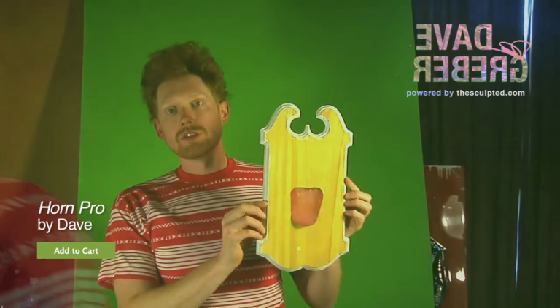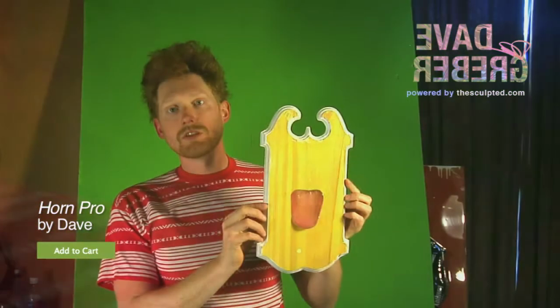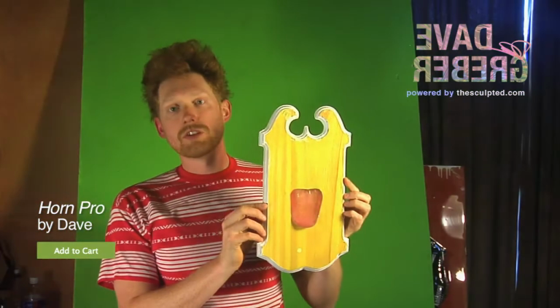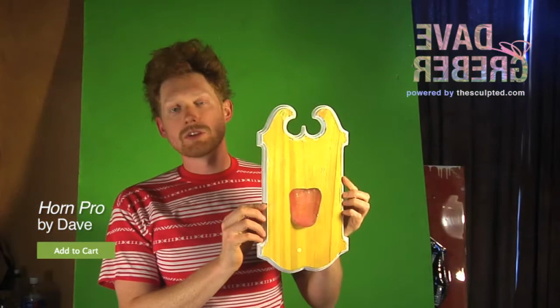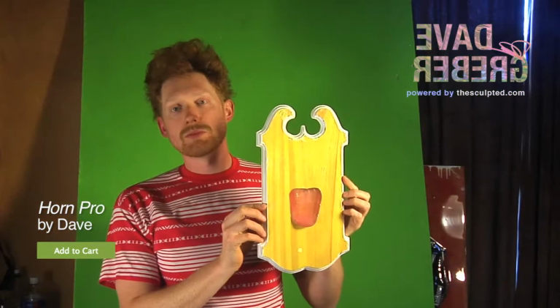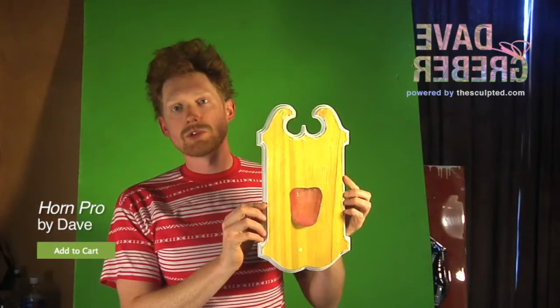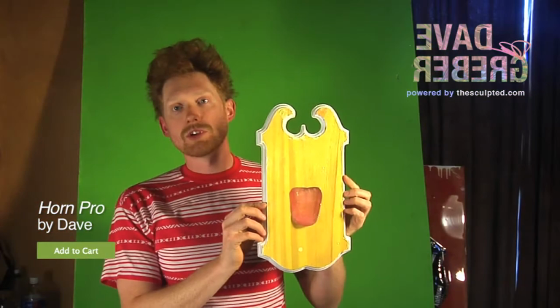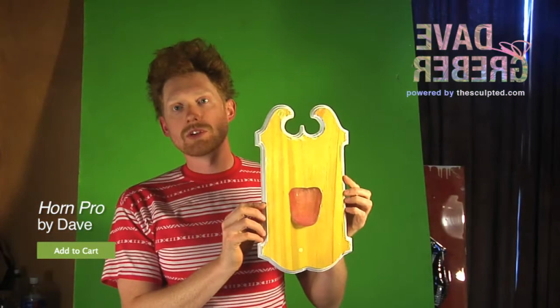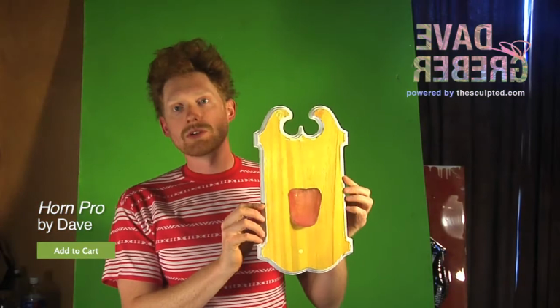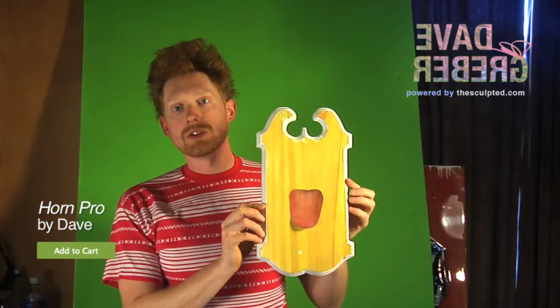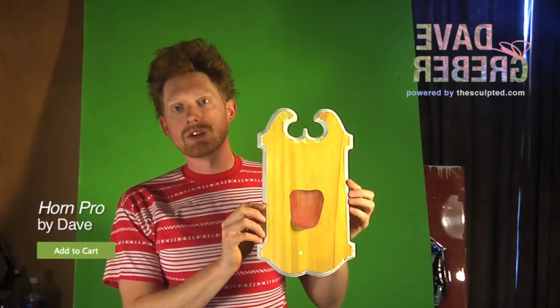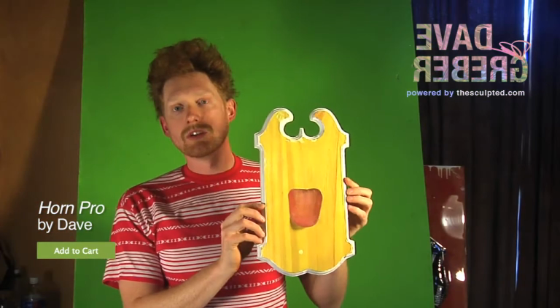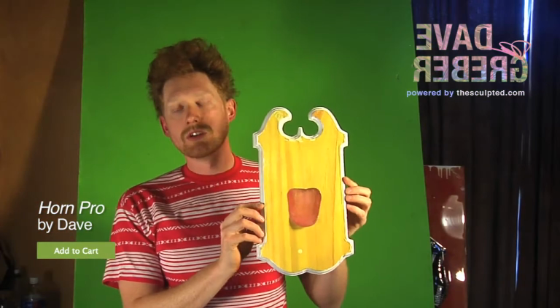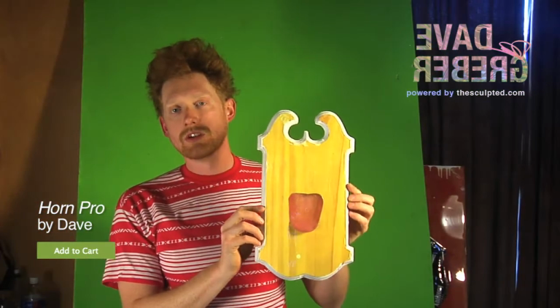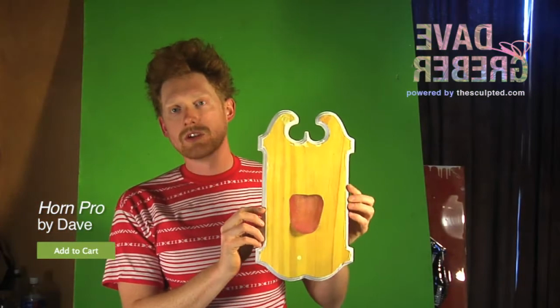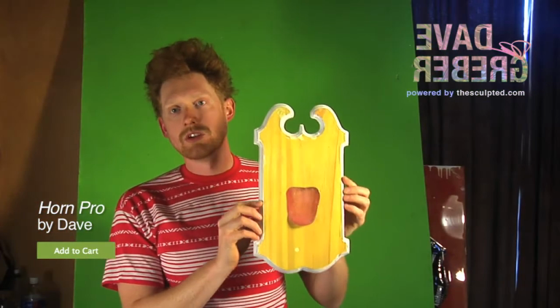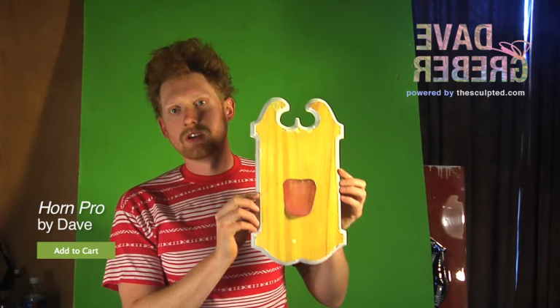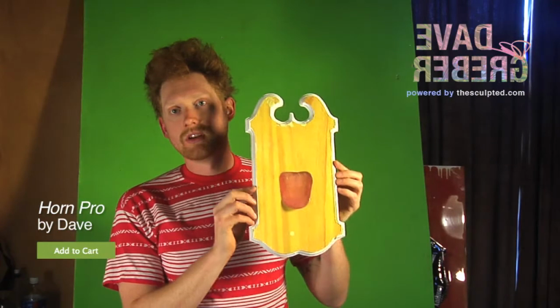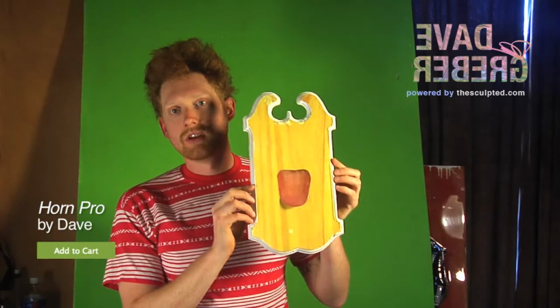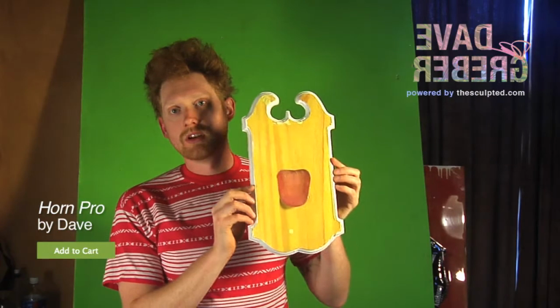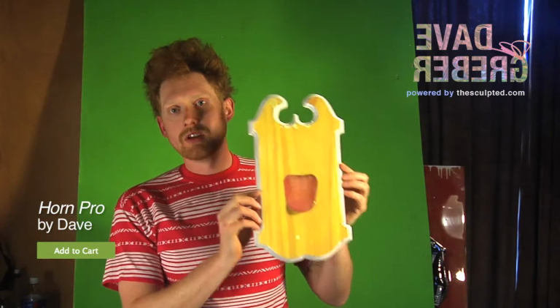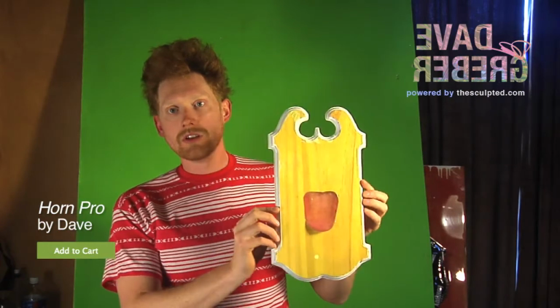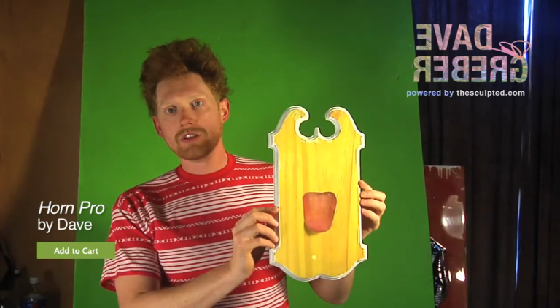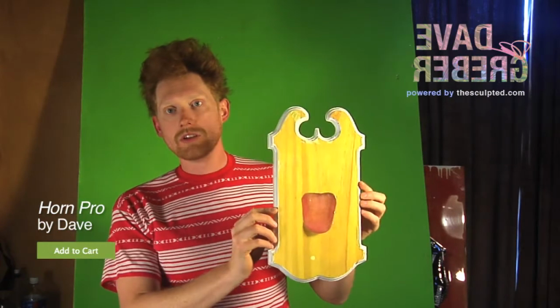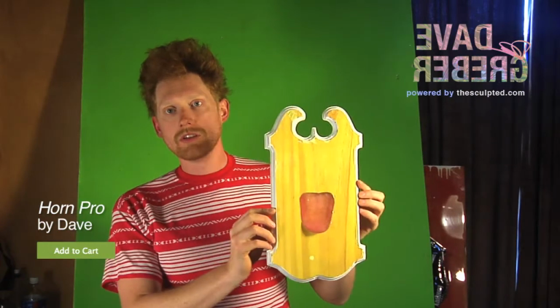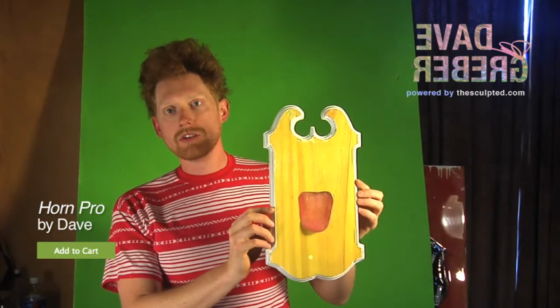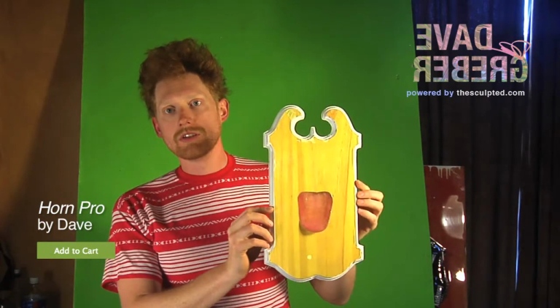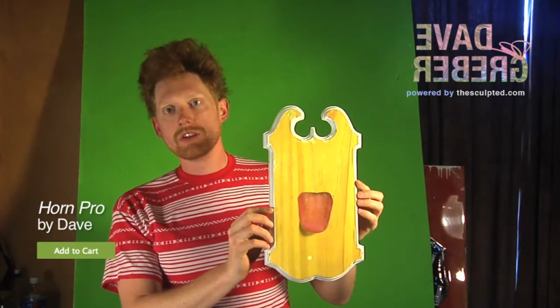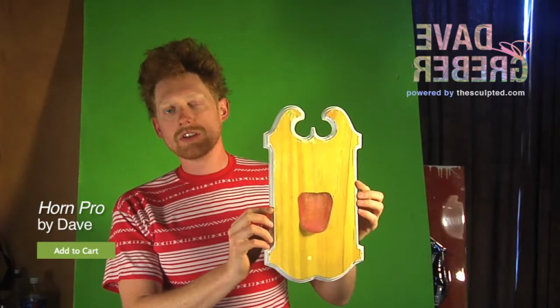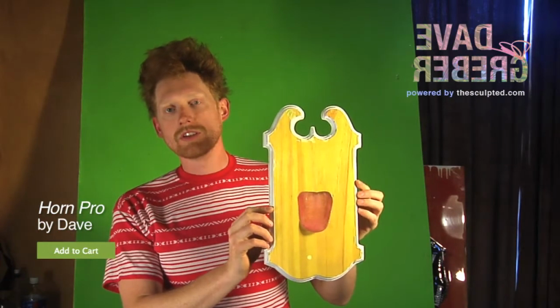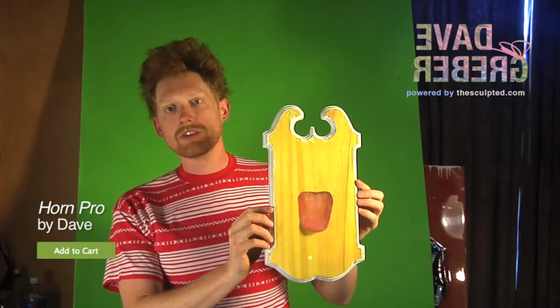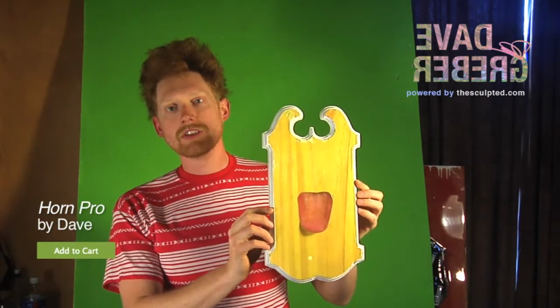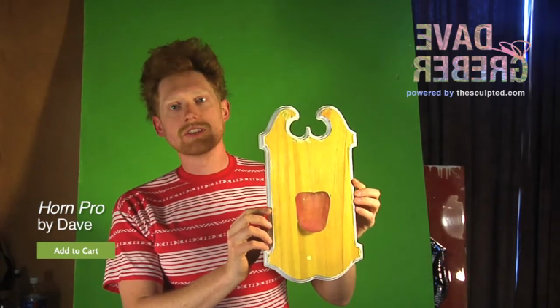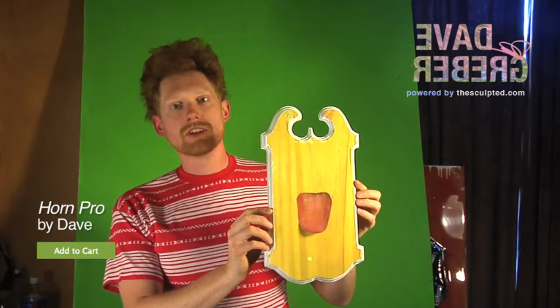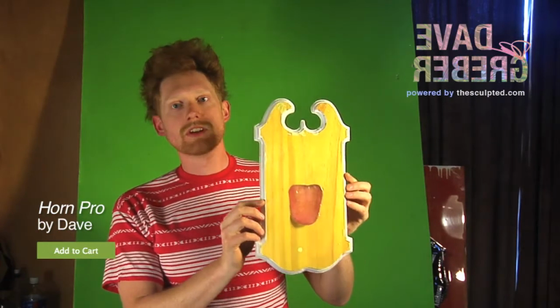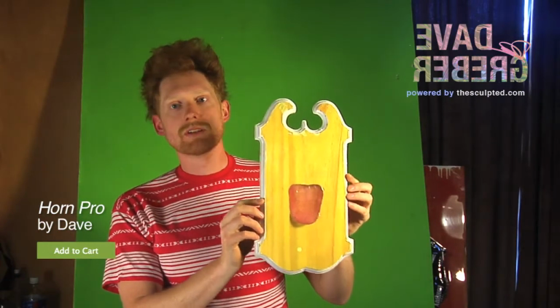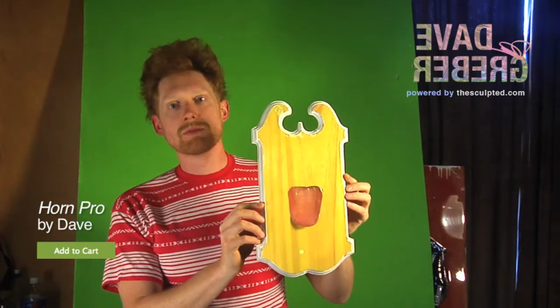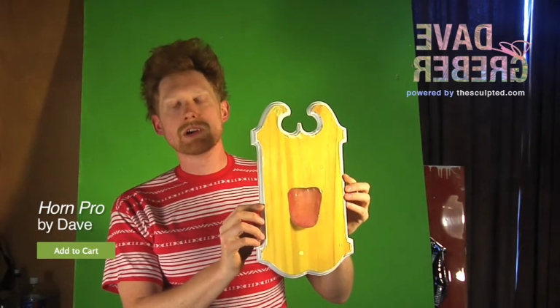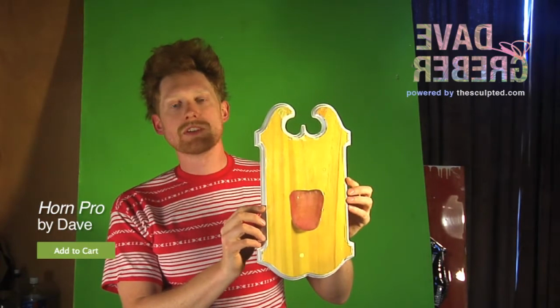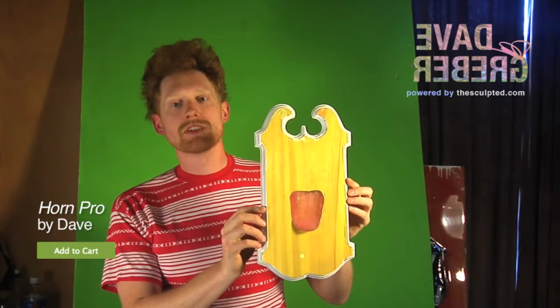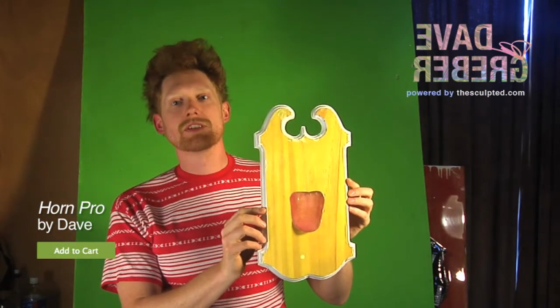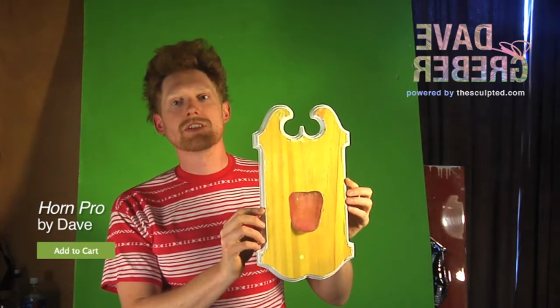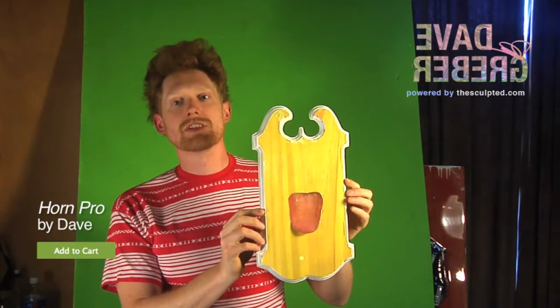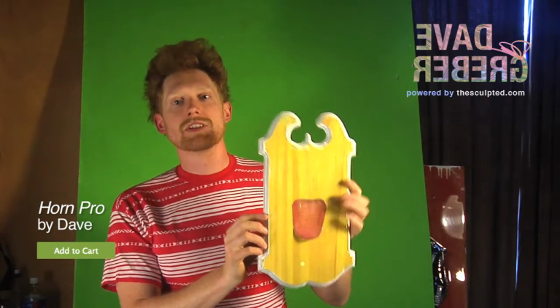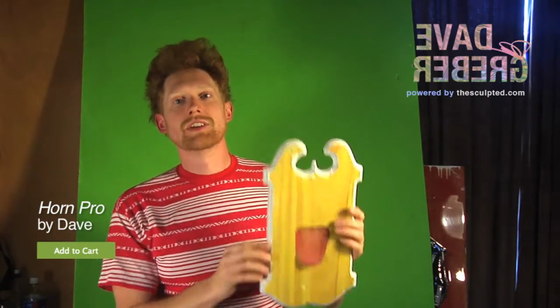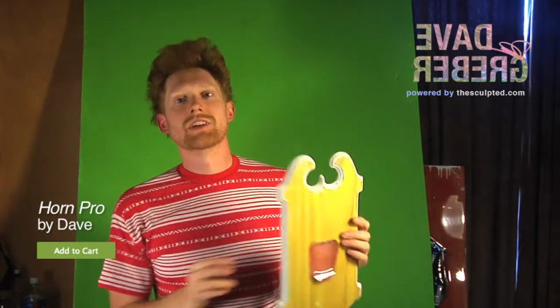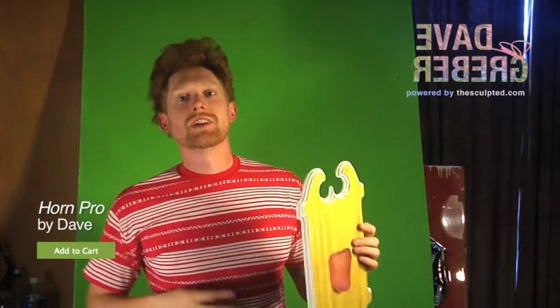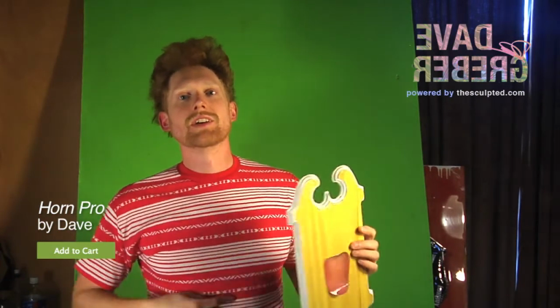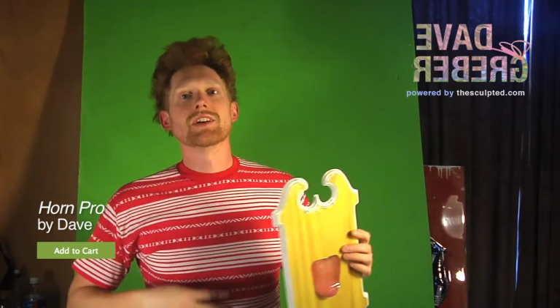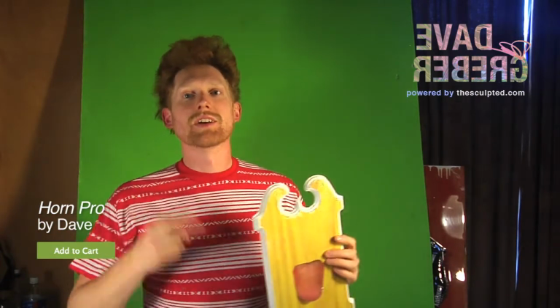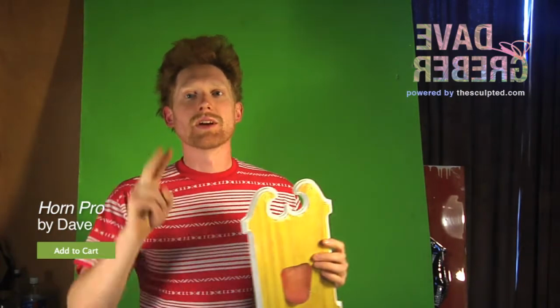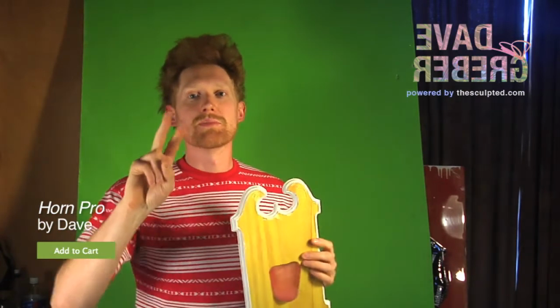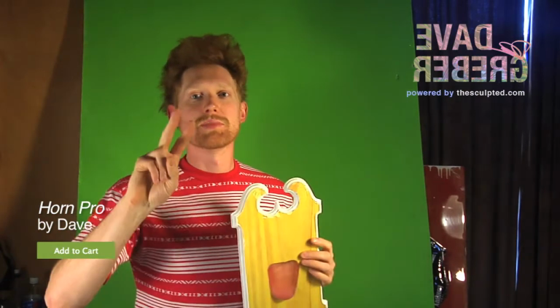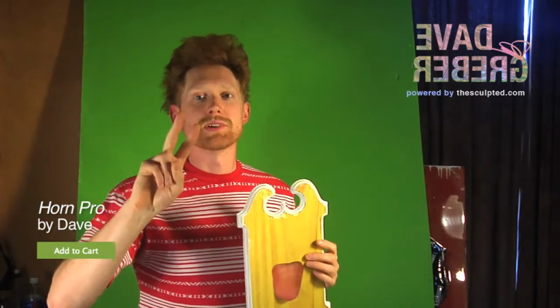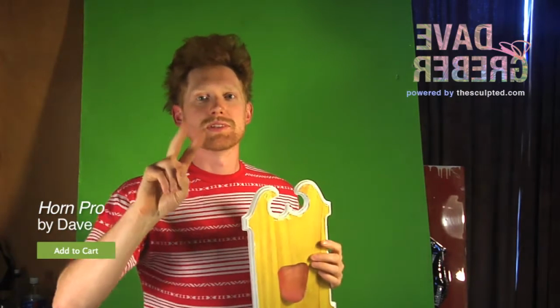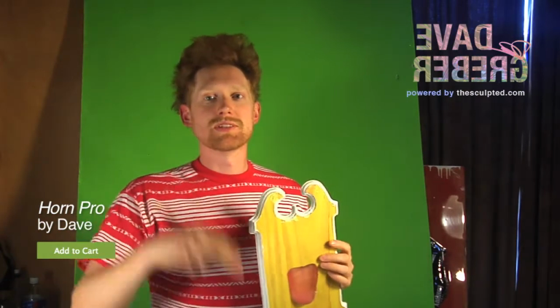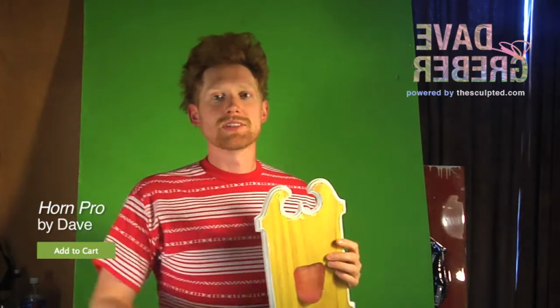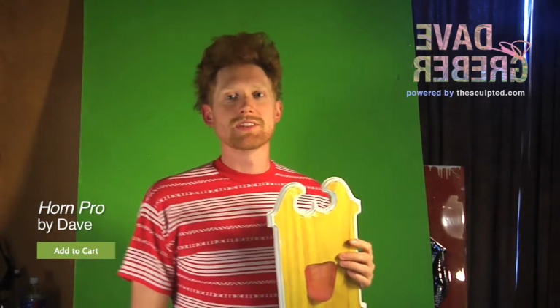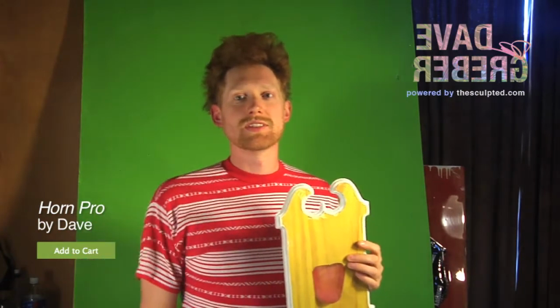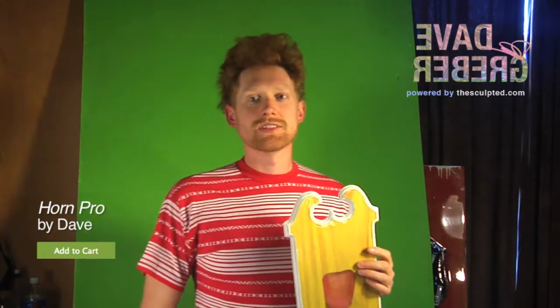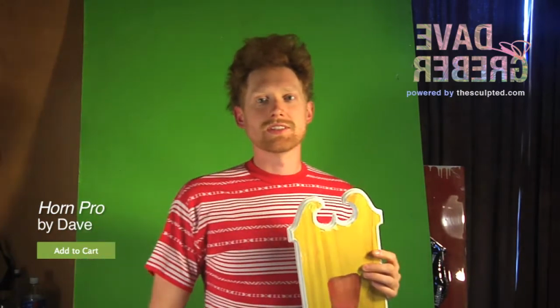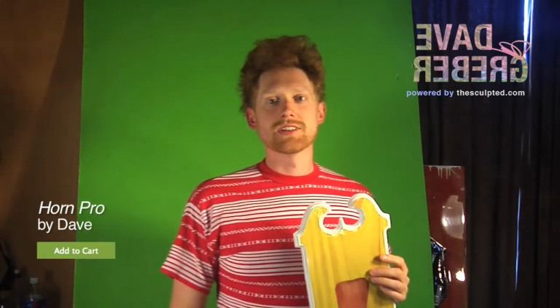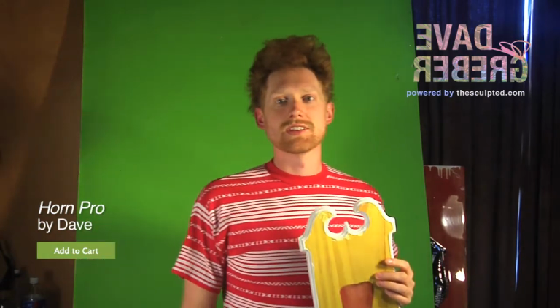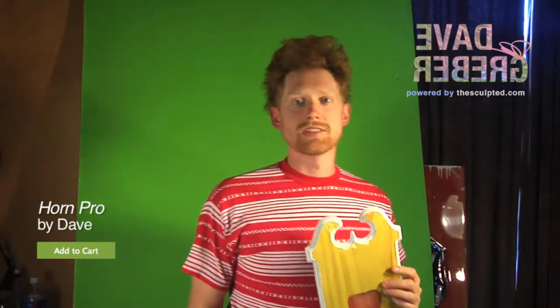Tongue Pro — nothing satanic about this at all. Alright, peace, see you guys.